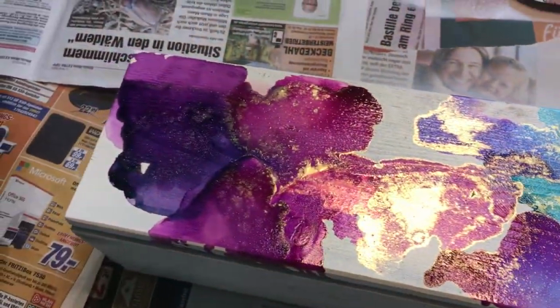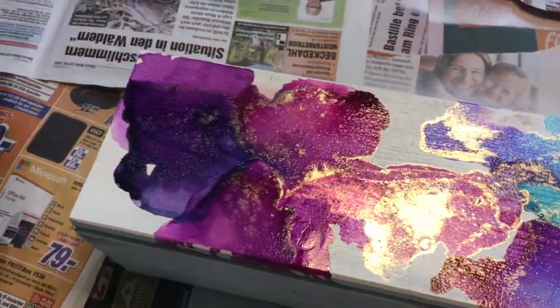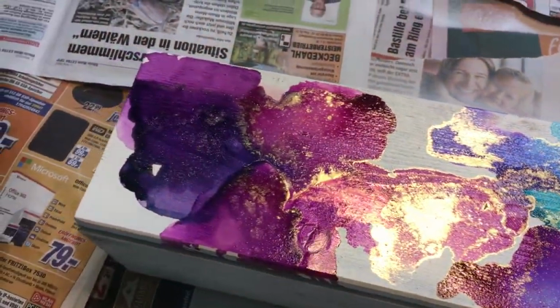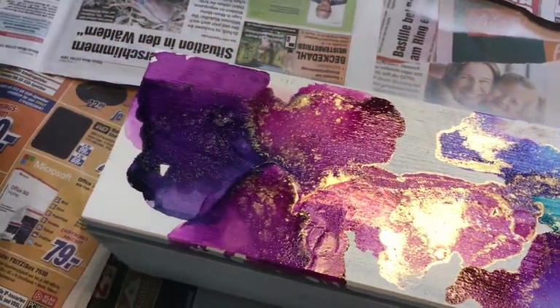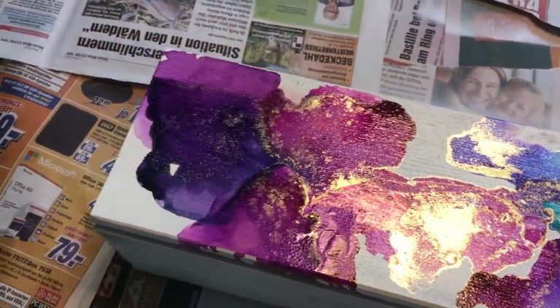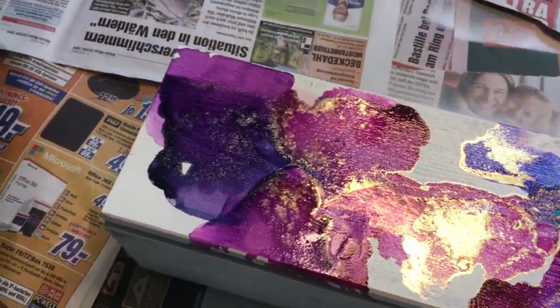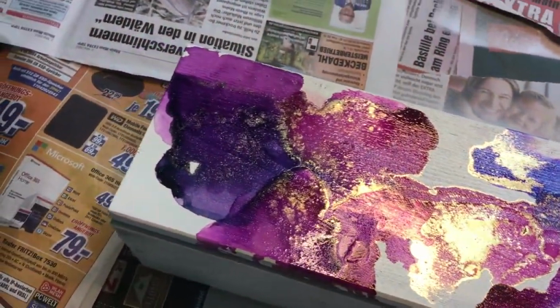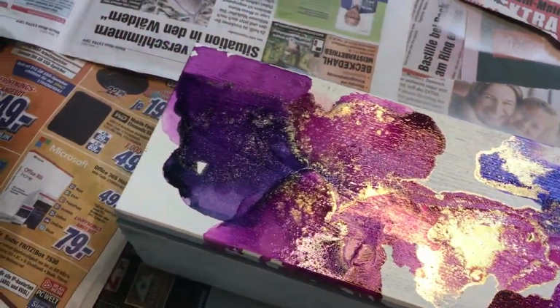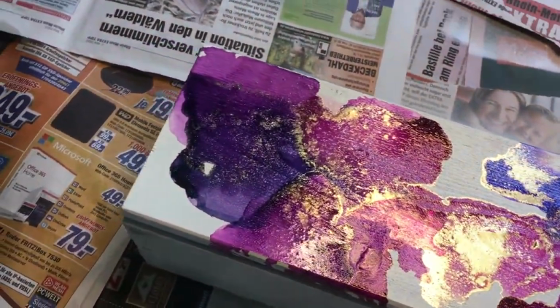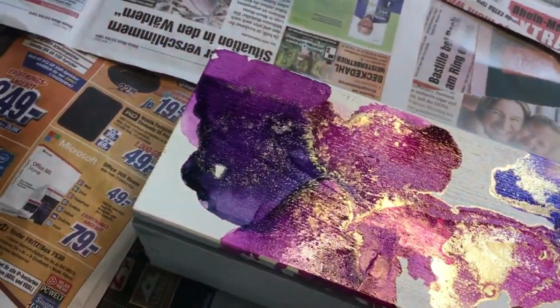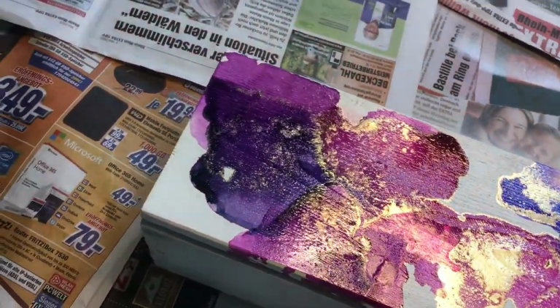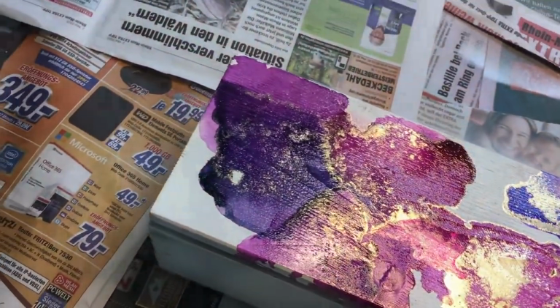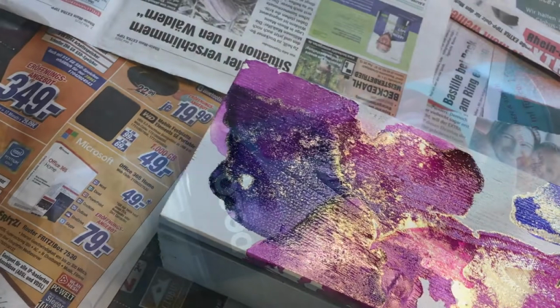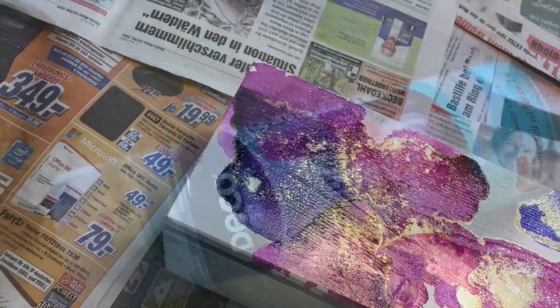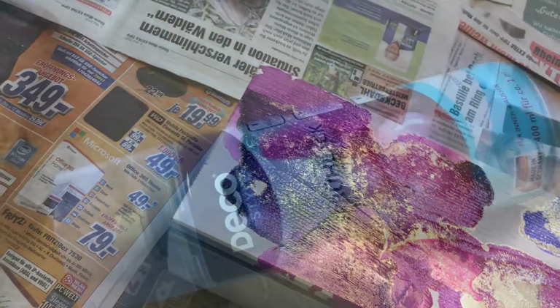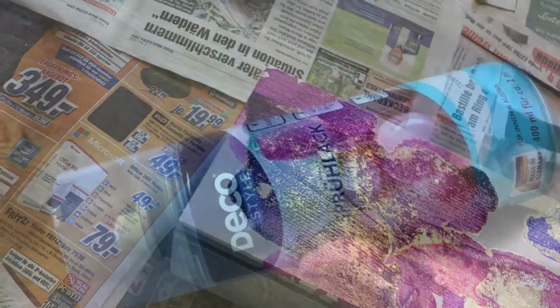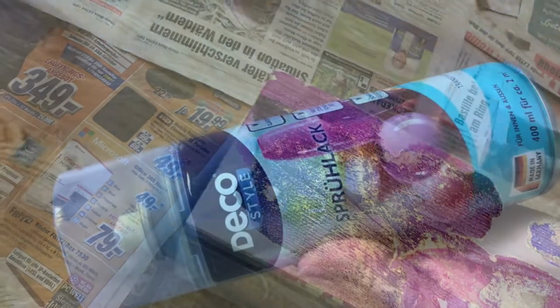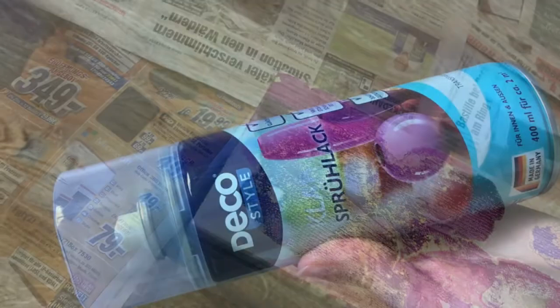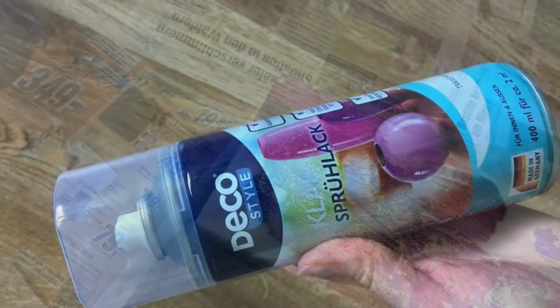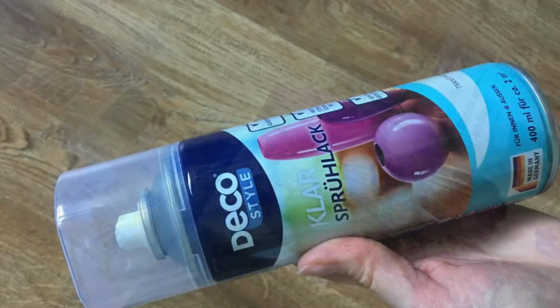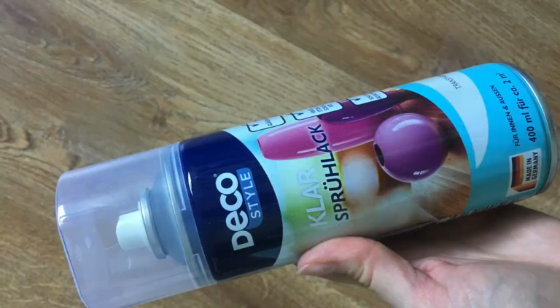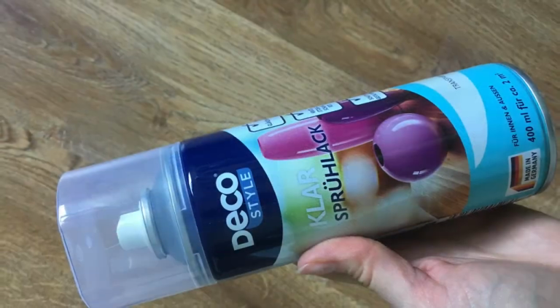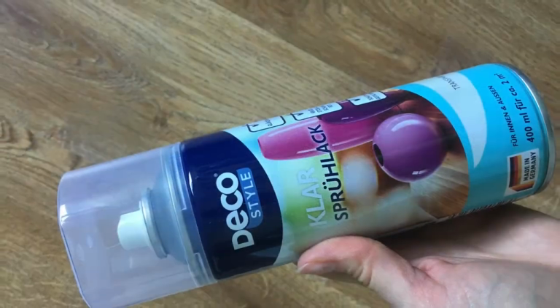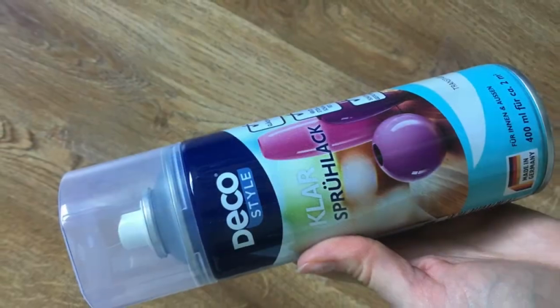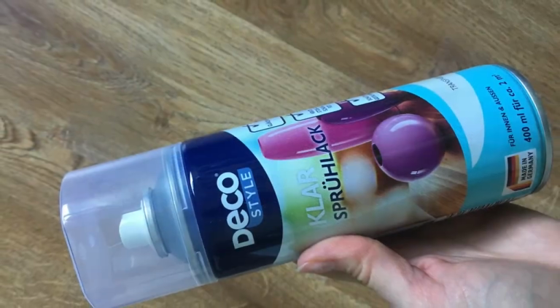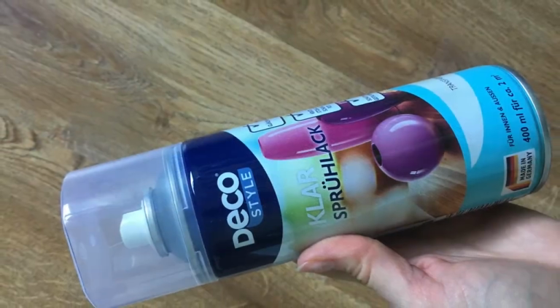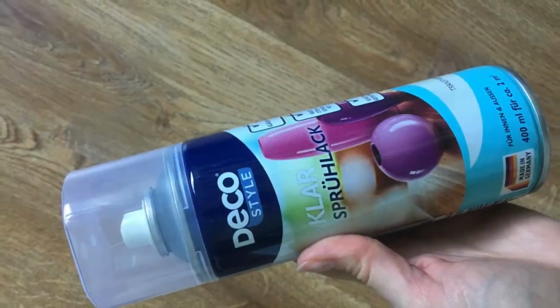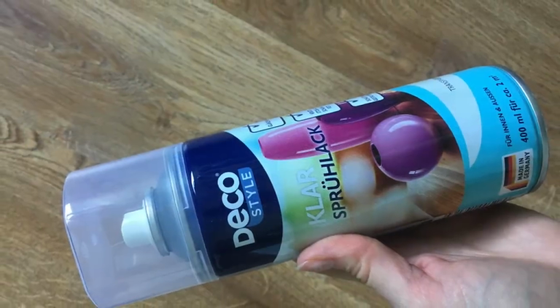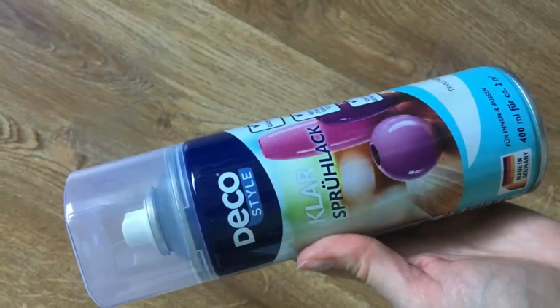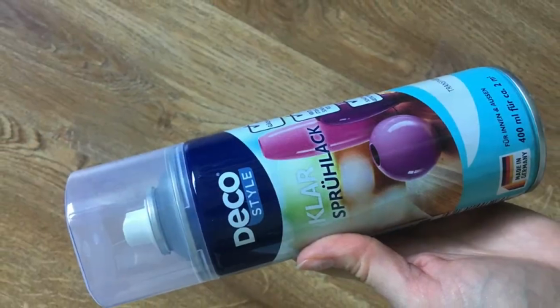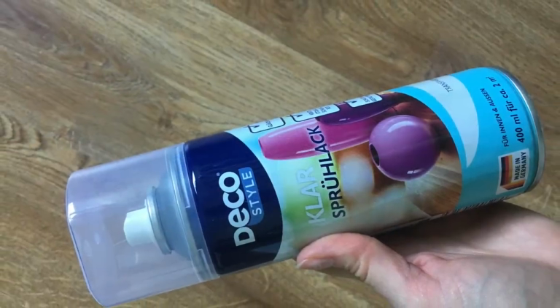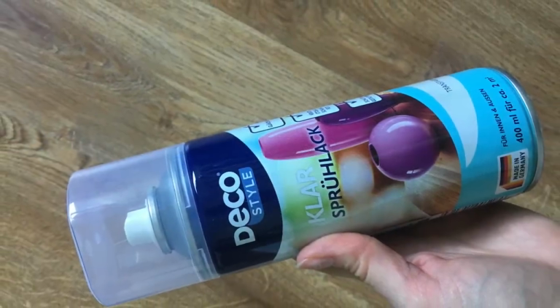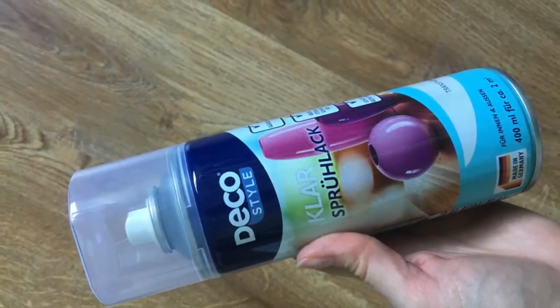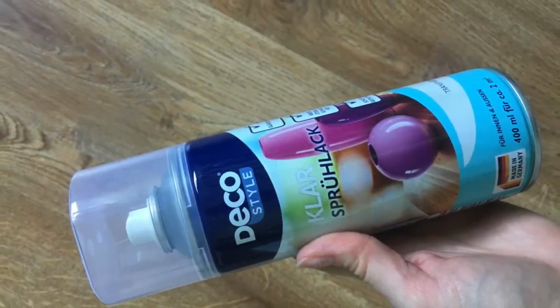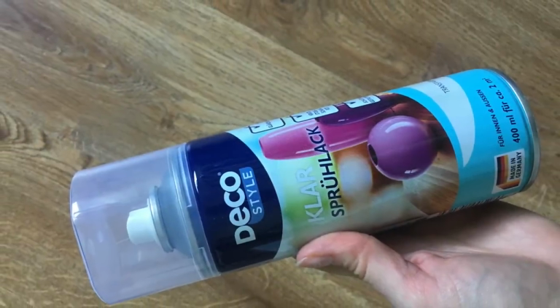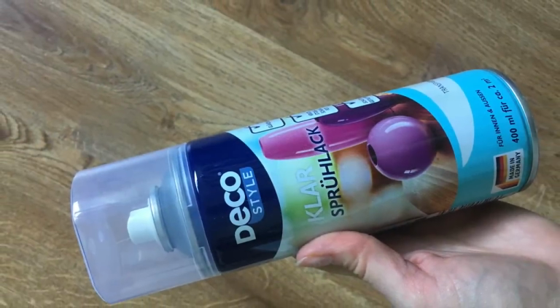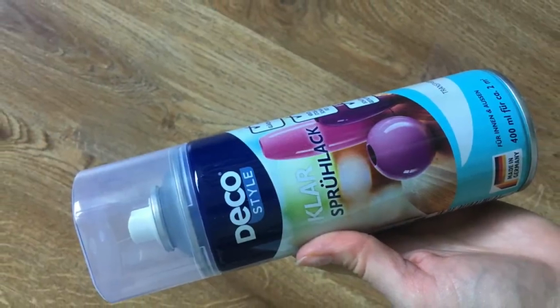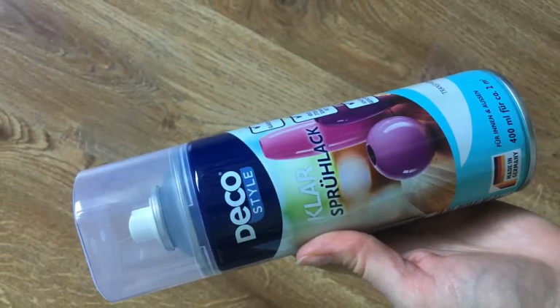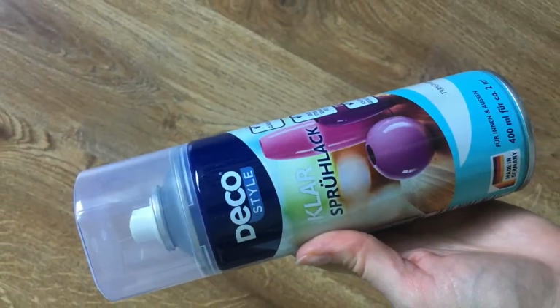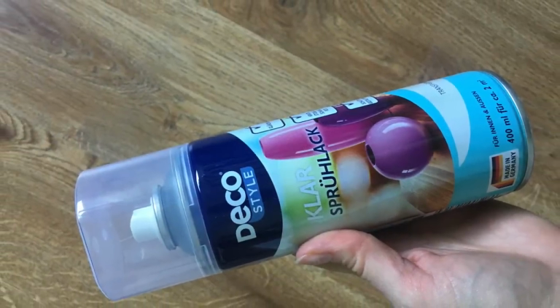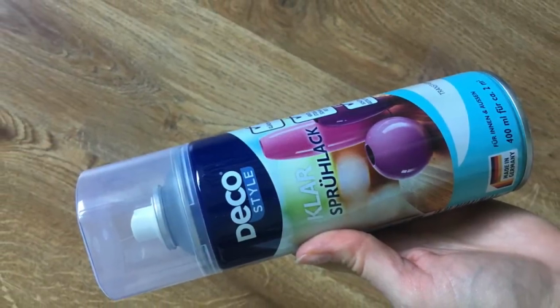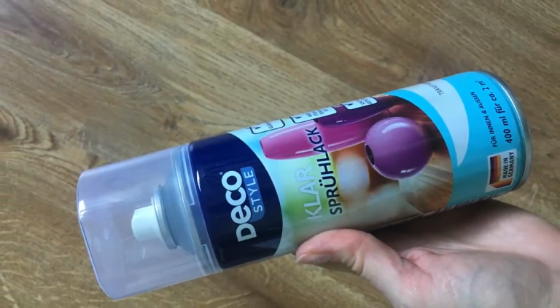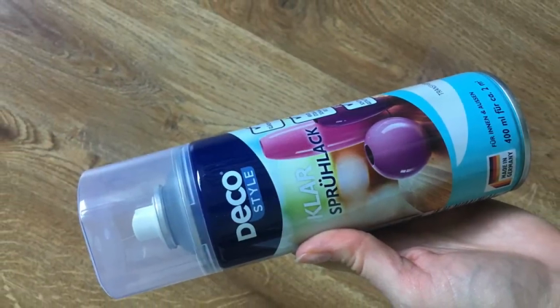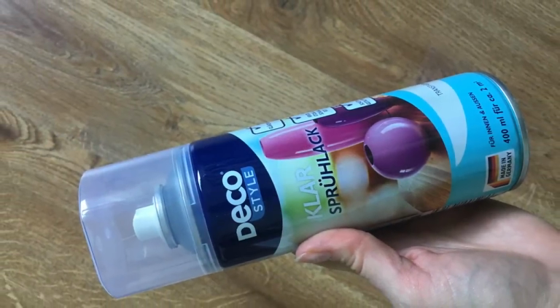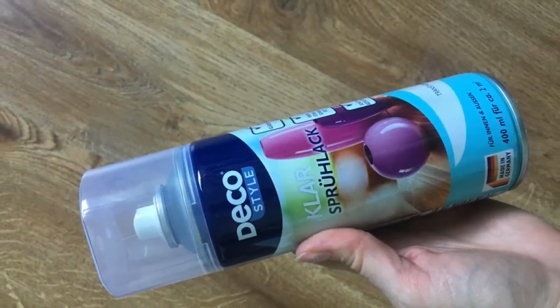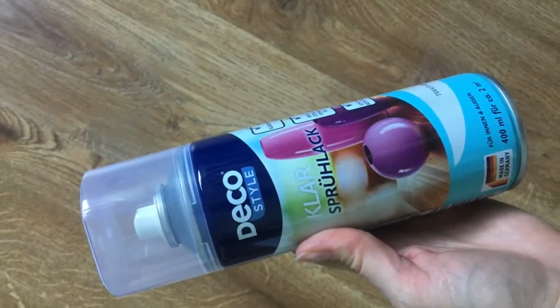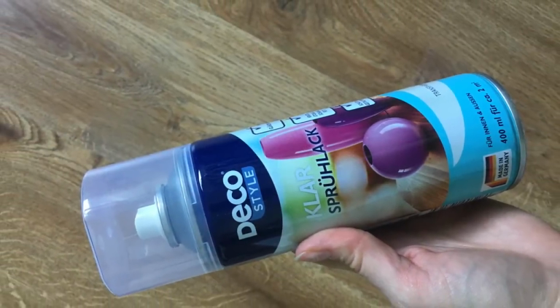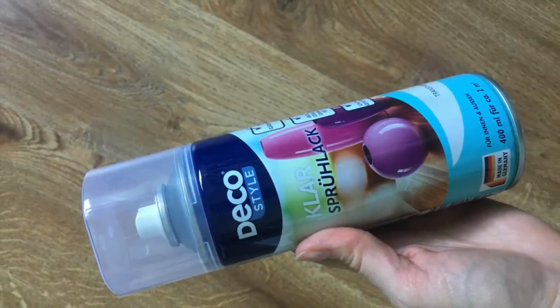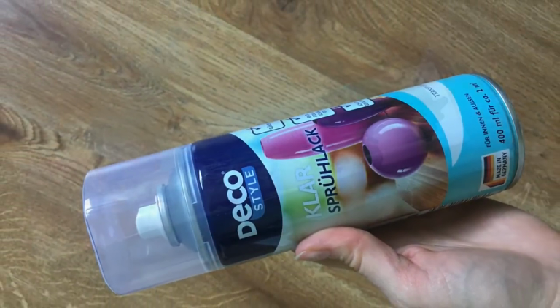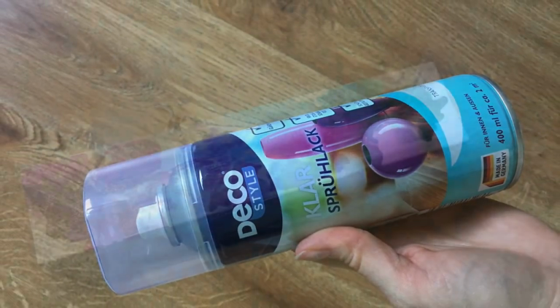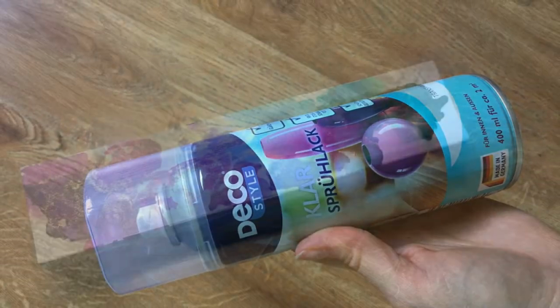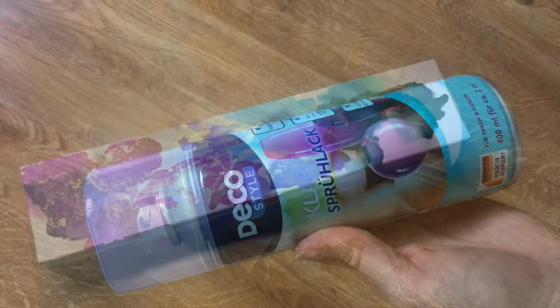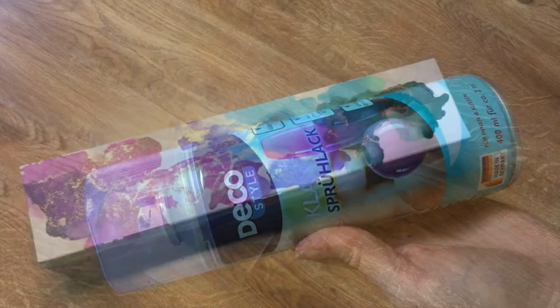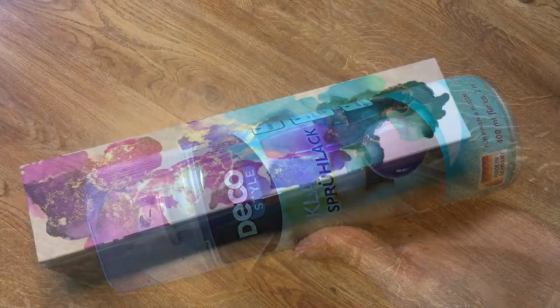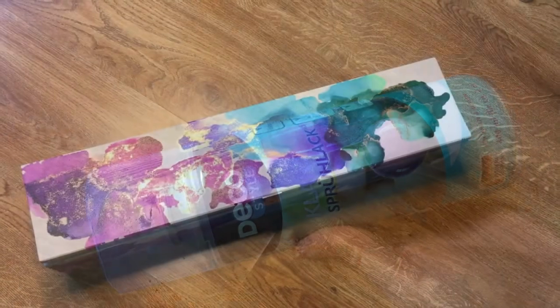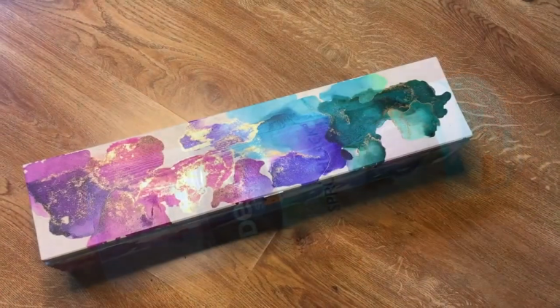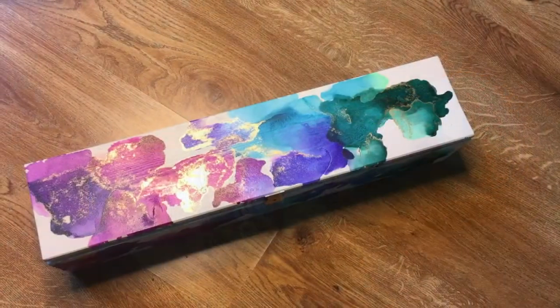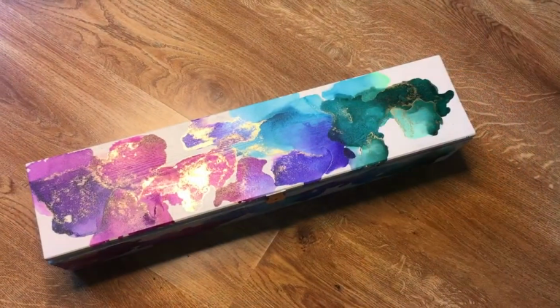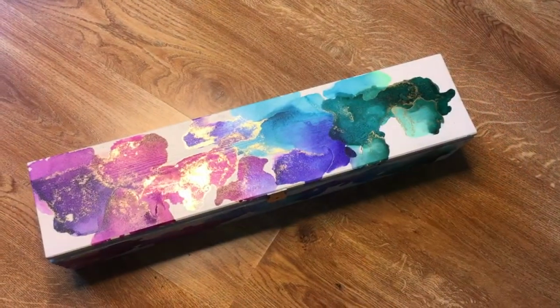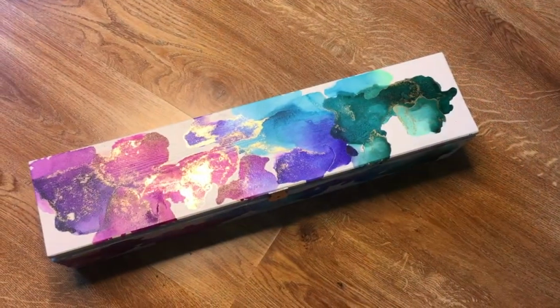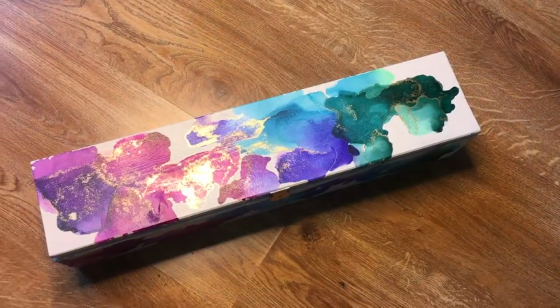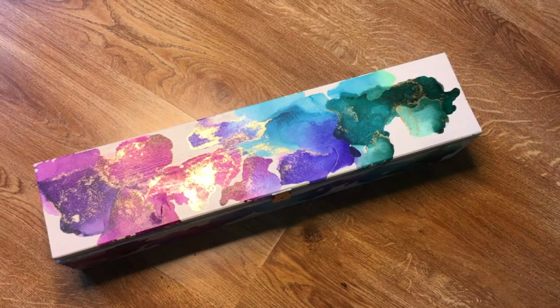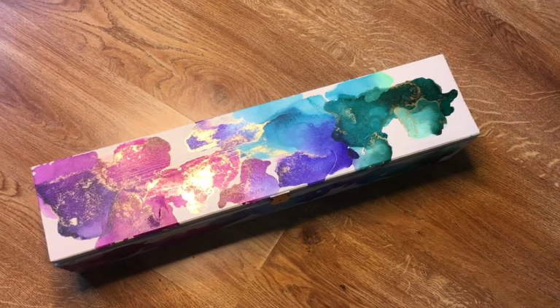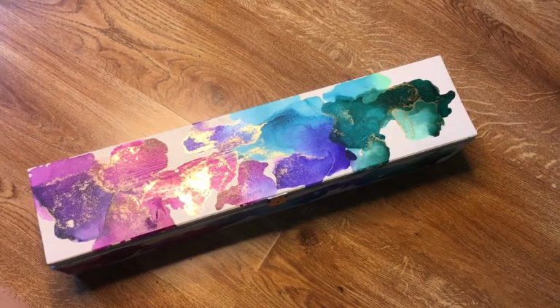I protected the colors by applying a transparent varnish all over the box and left it to dry for another 24 hours.